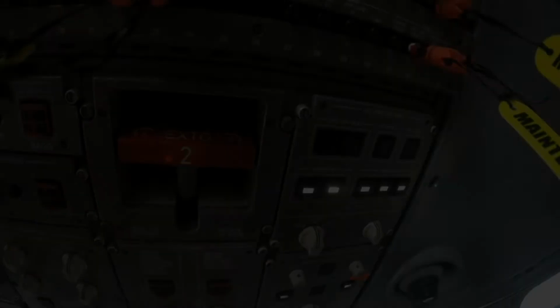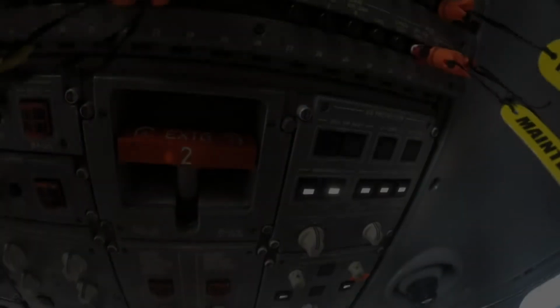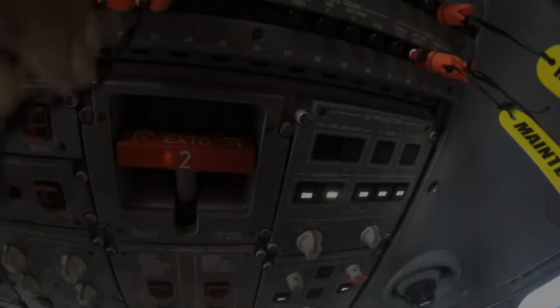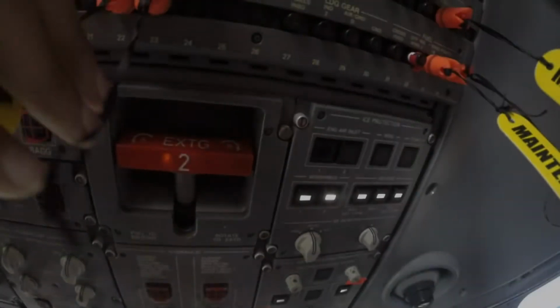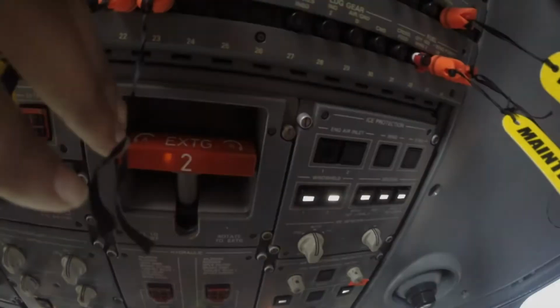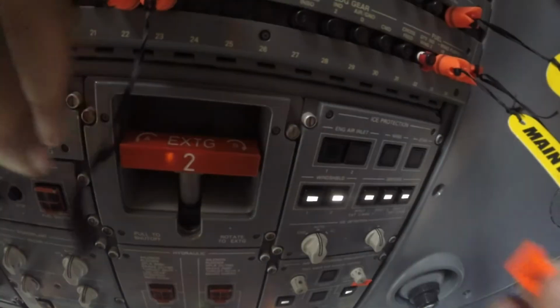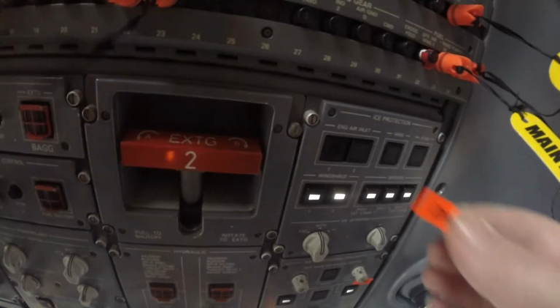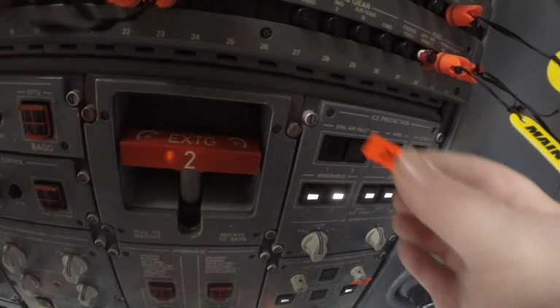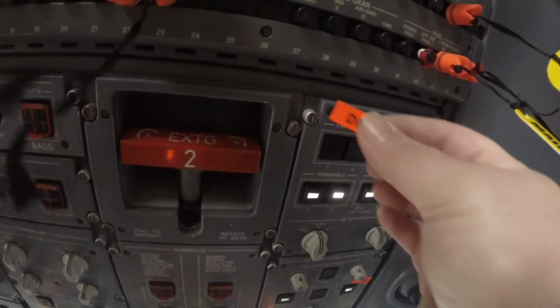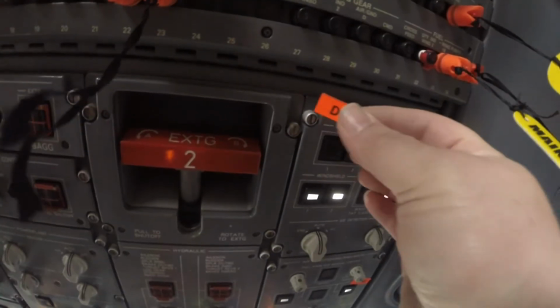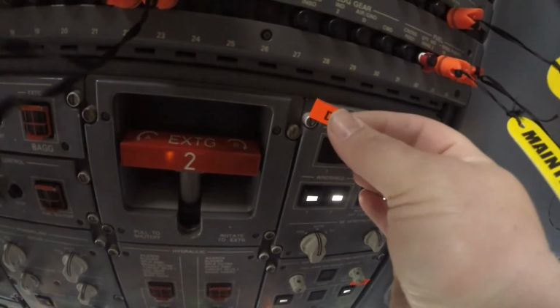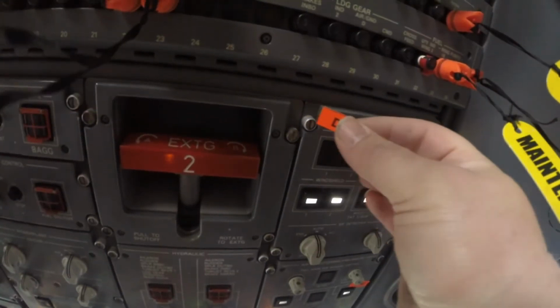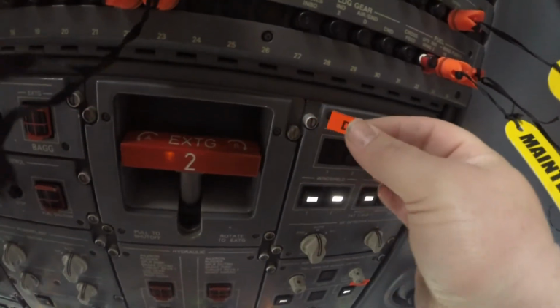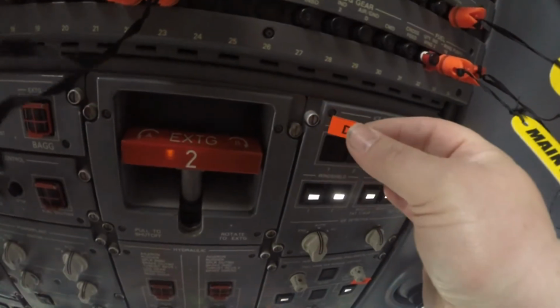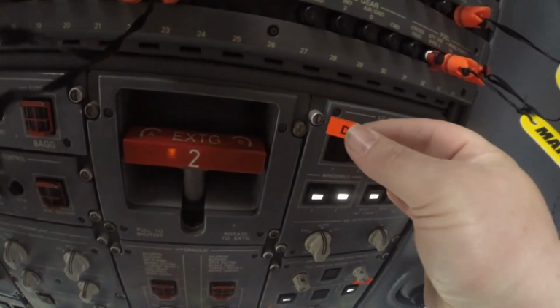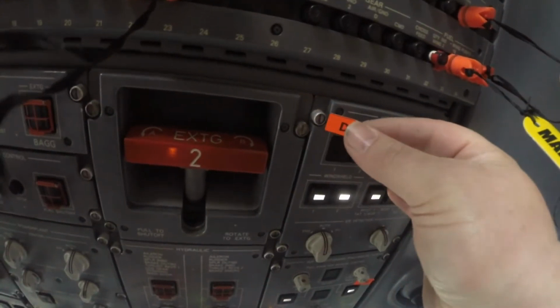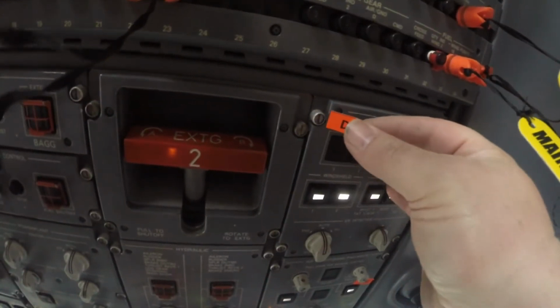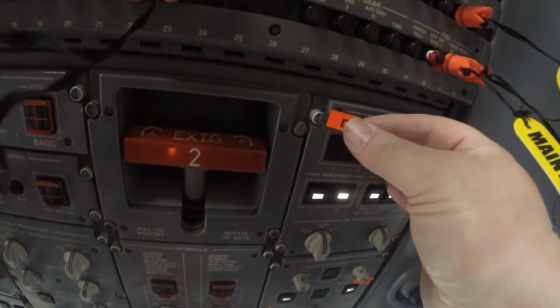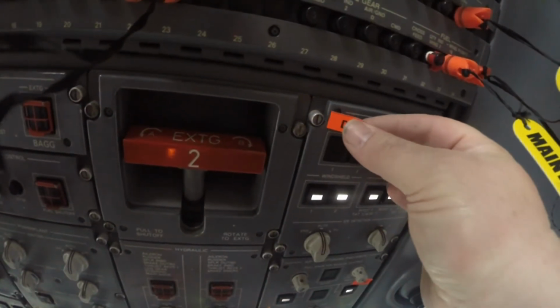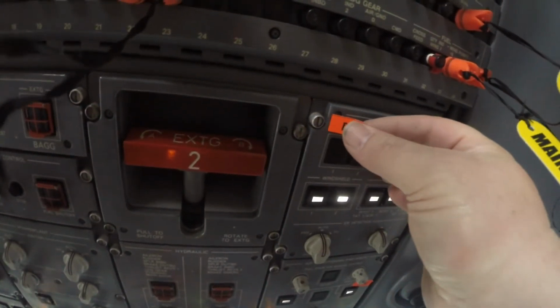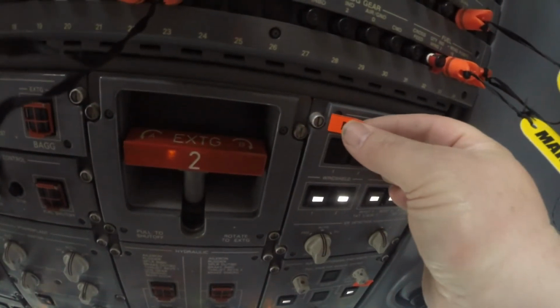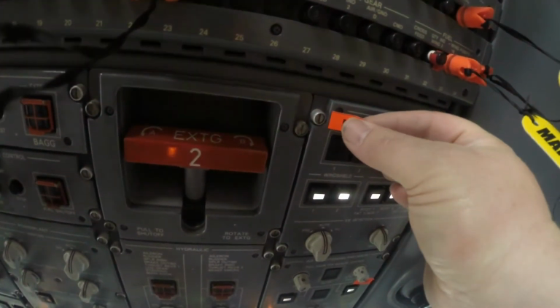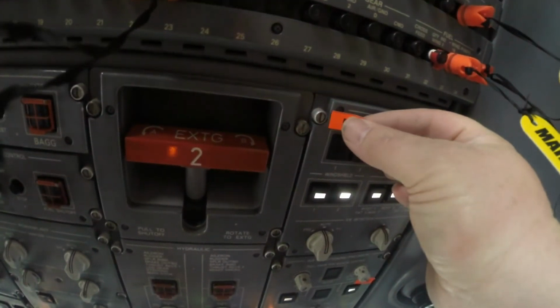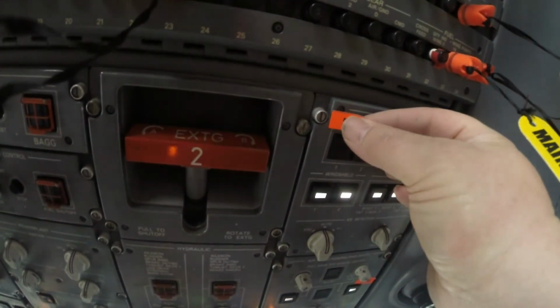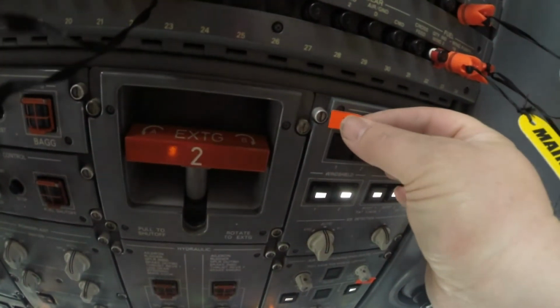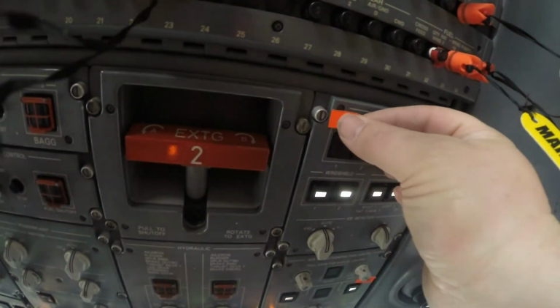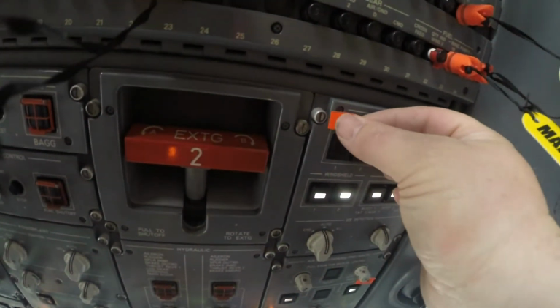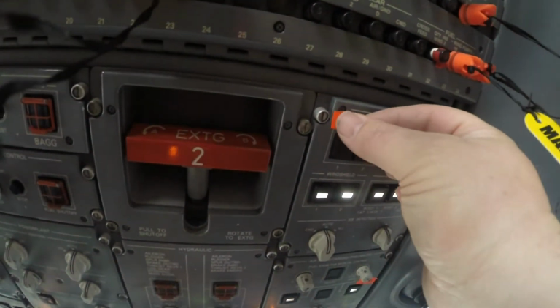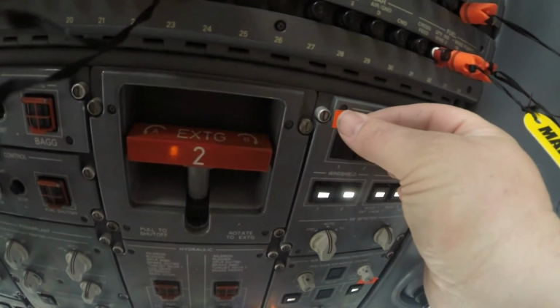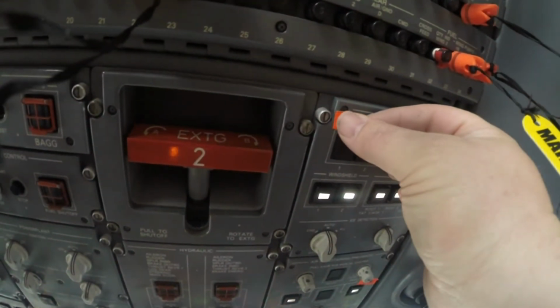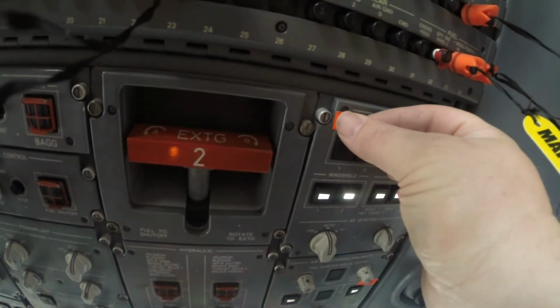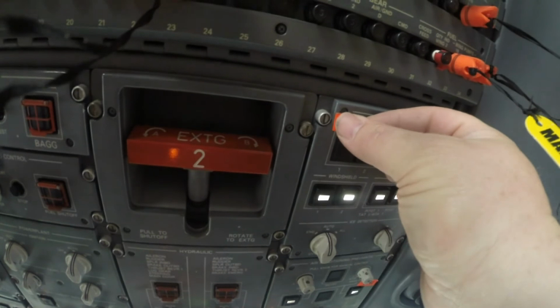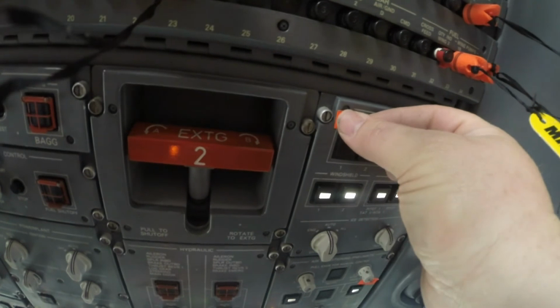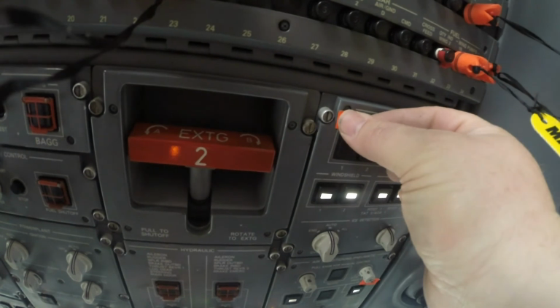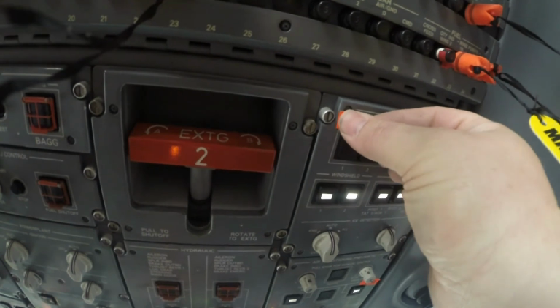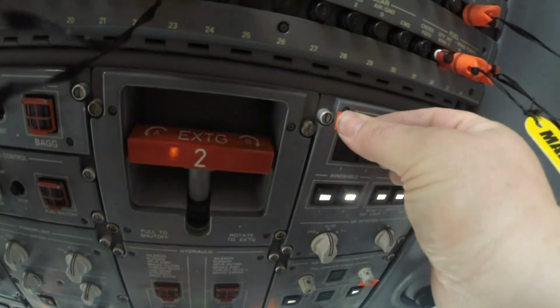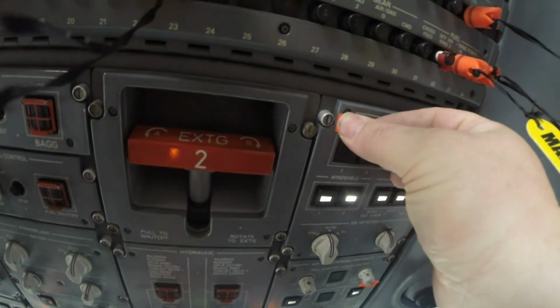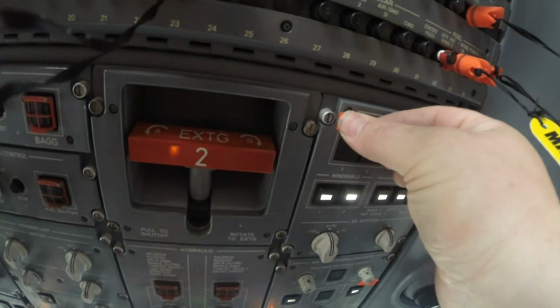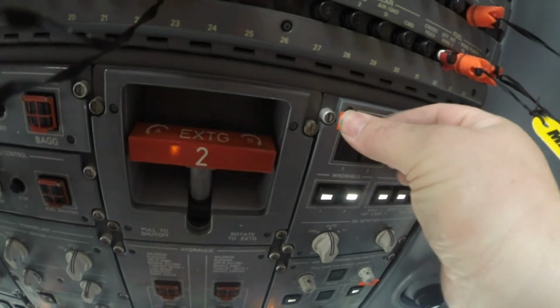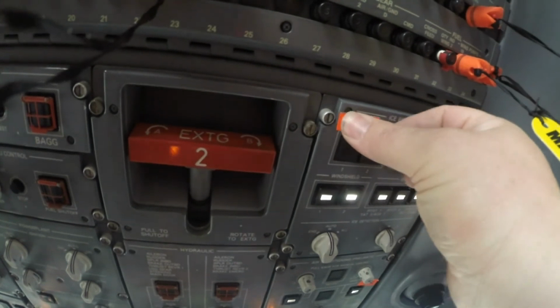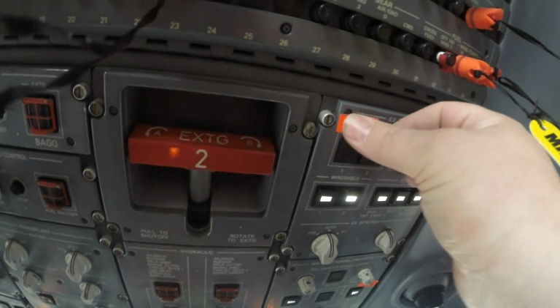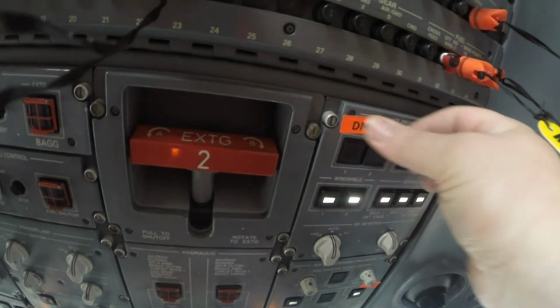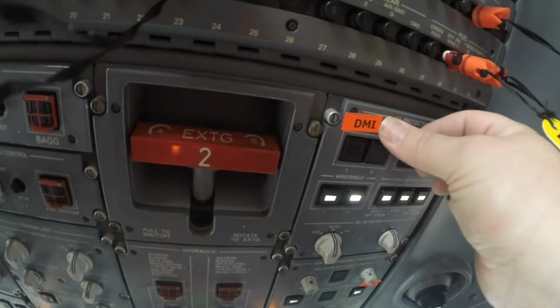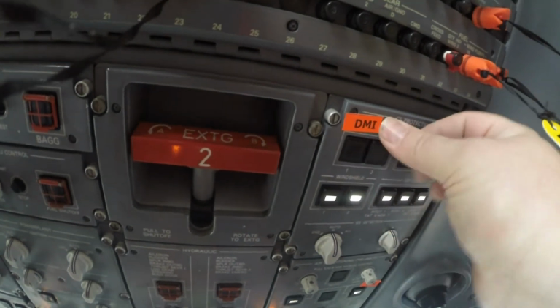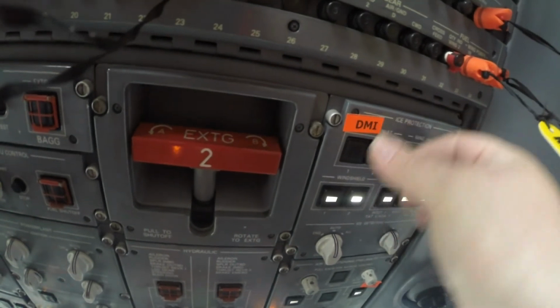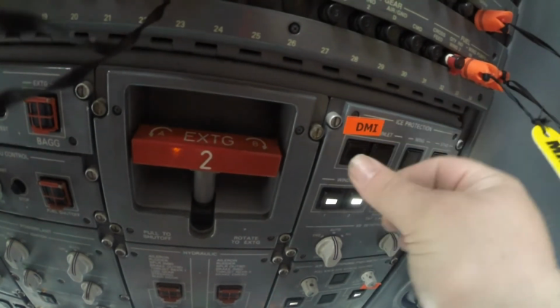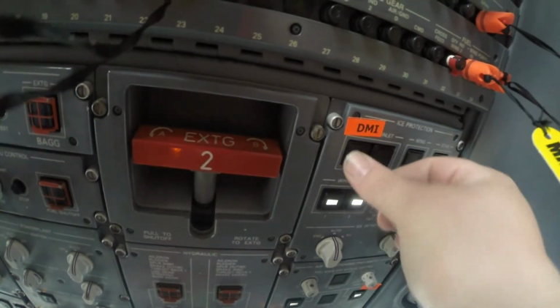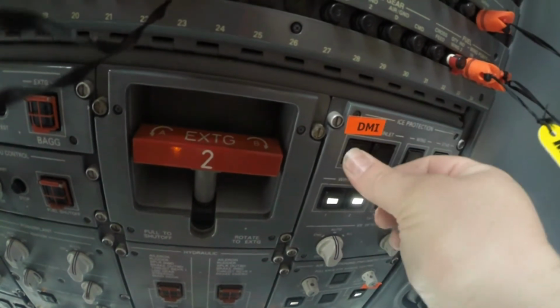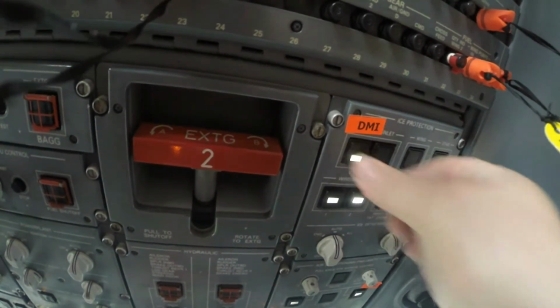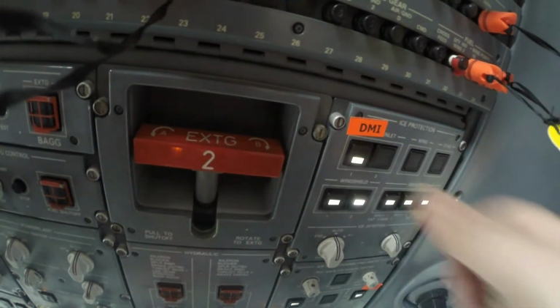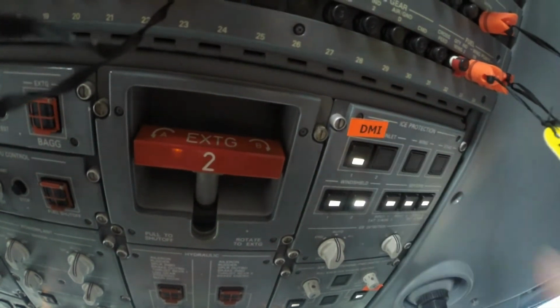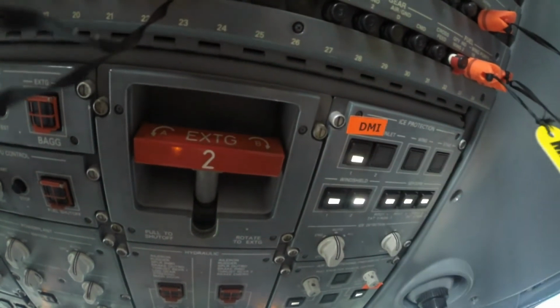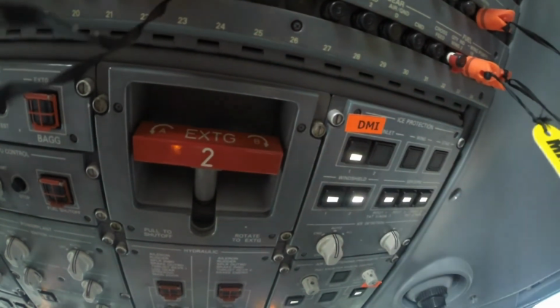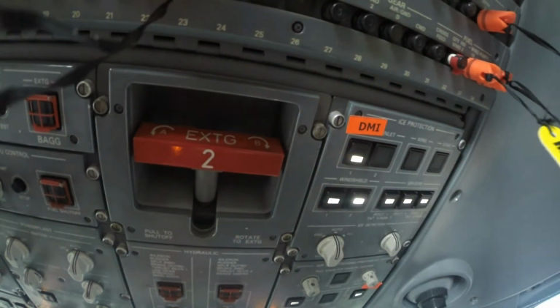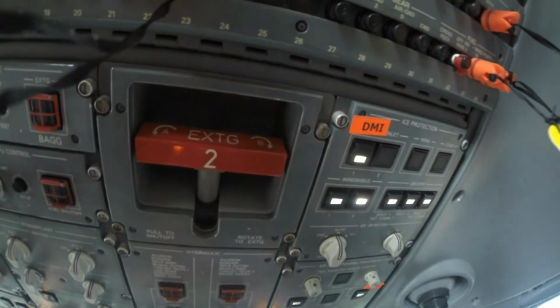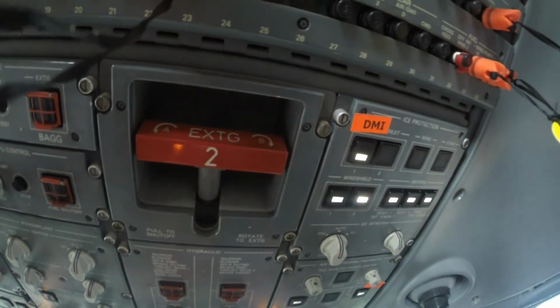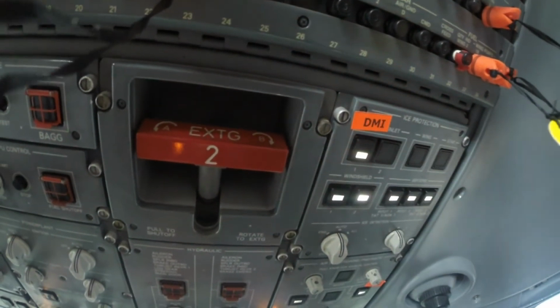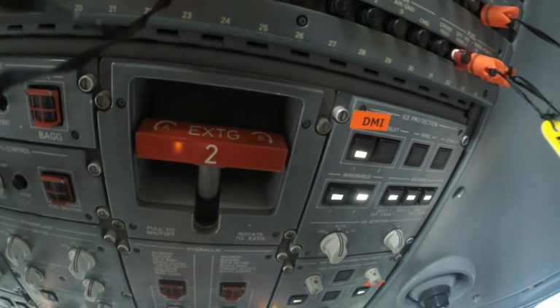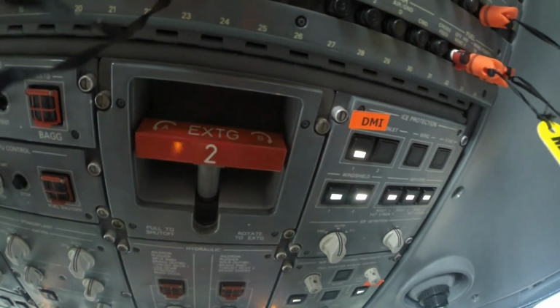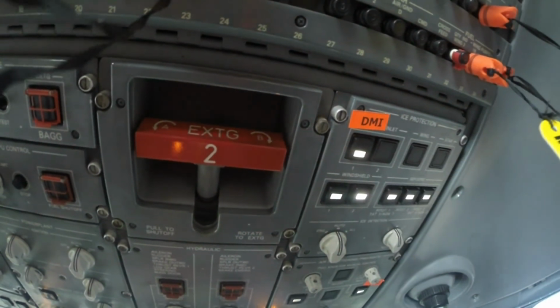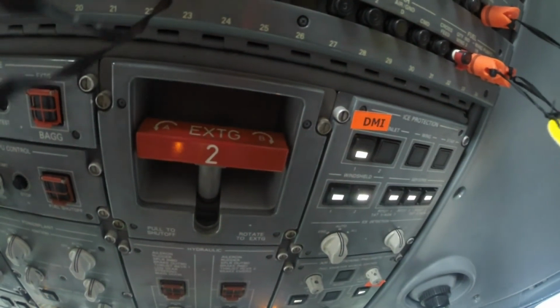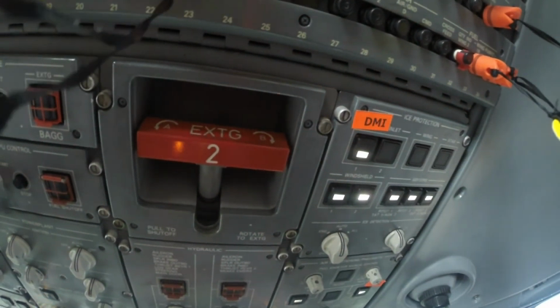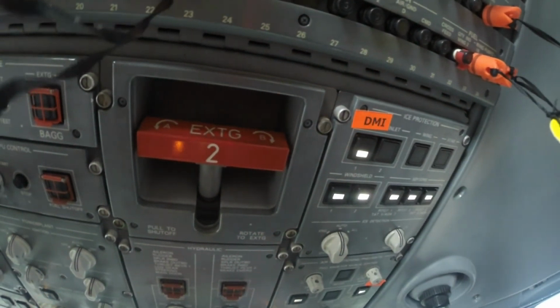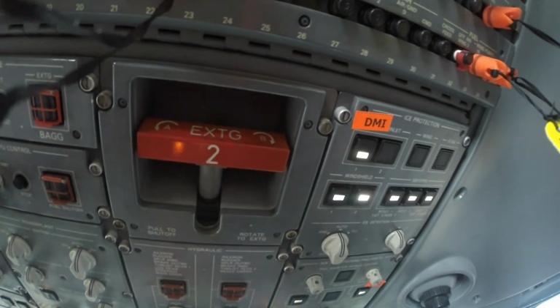Ensure the push button switch is deactivated and install the orange DMI placard above the switch per the MEL.